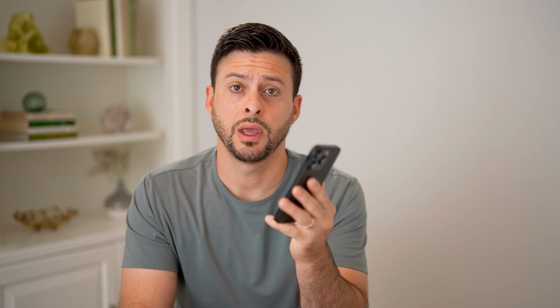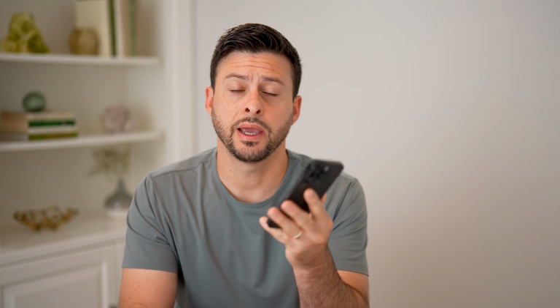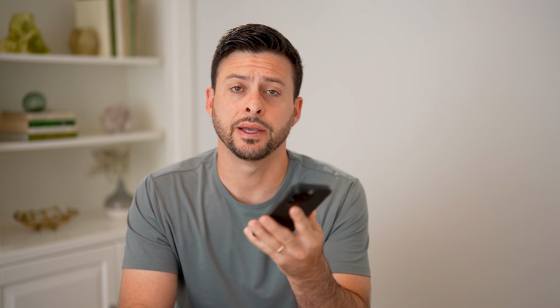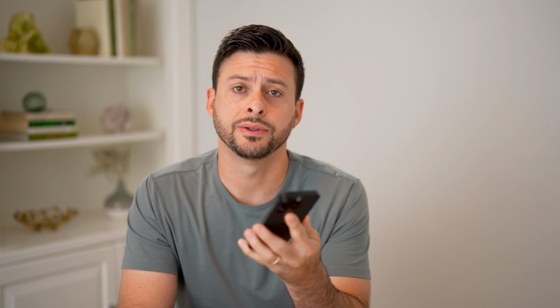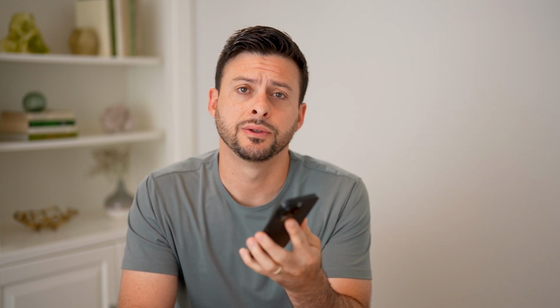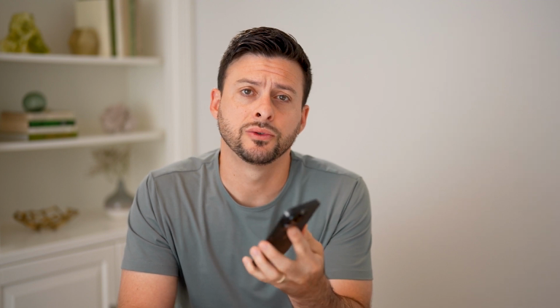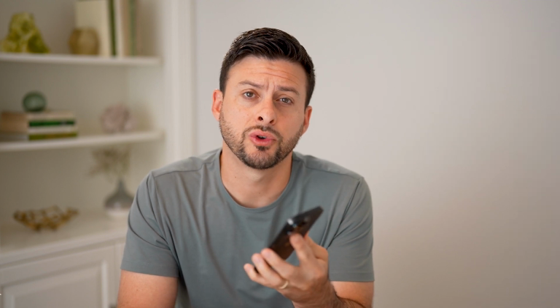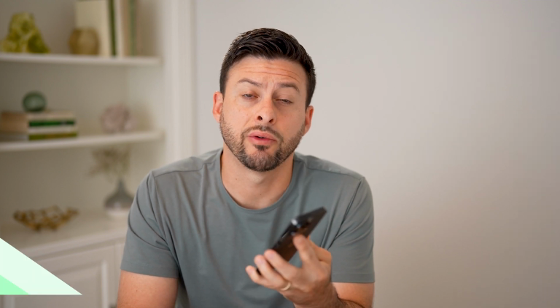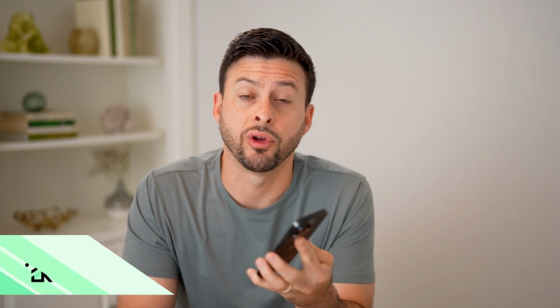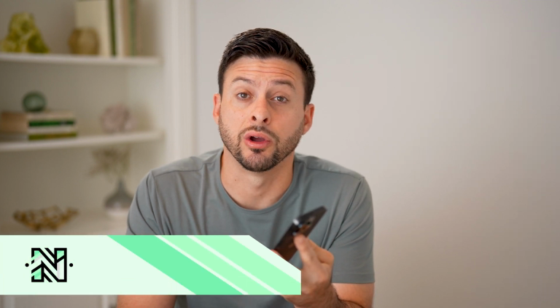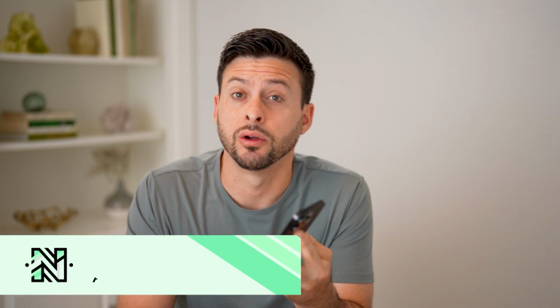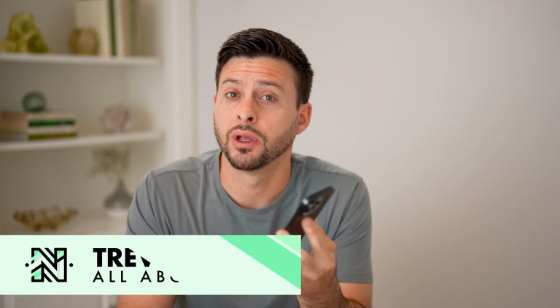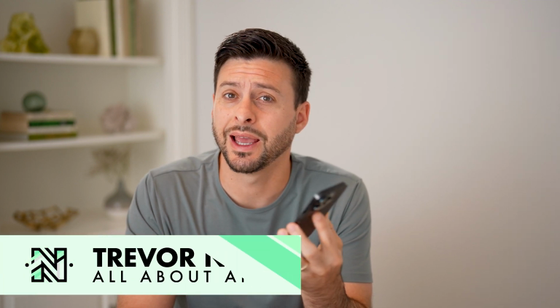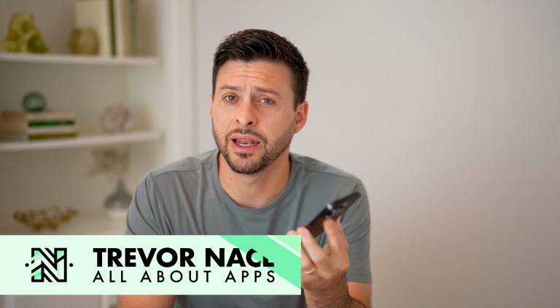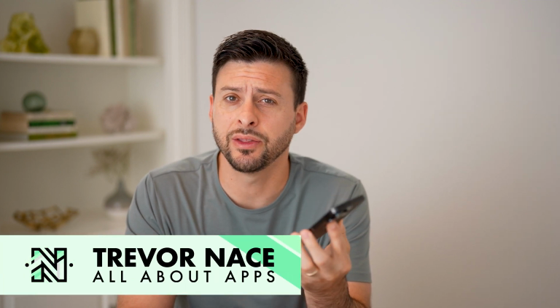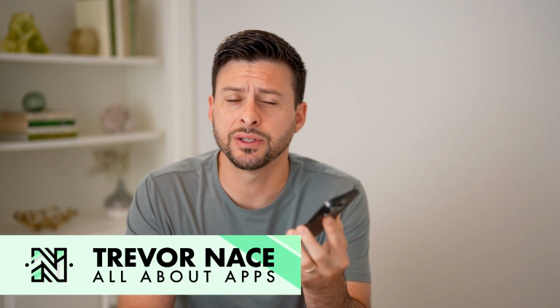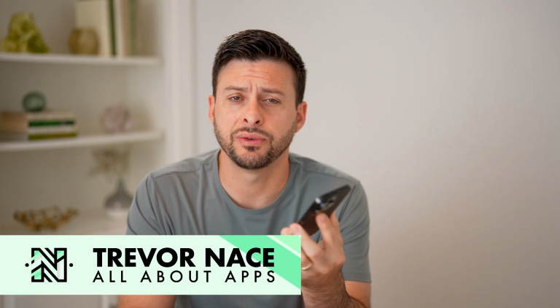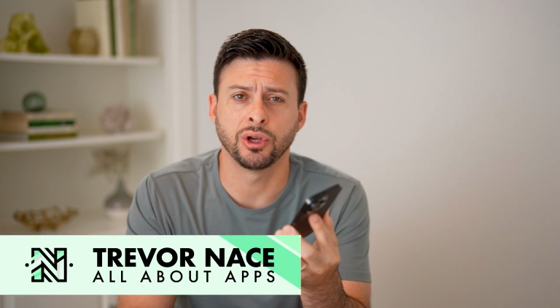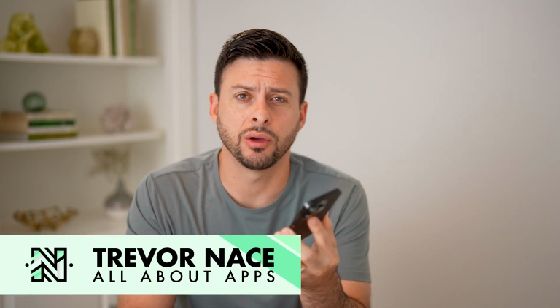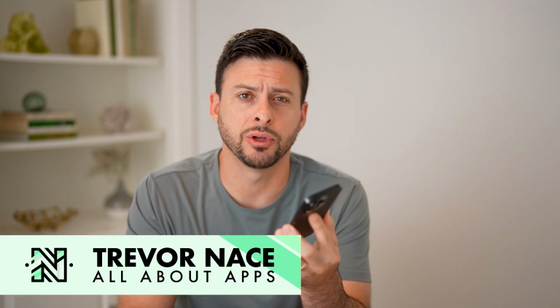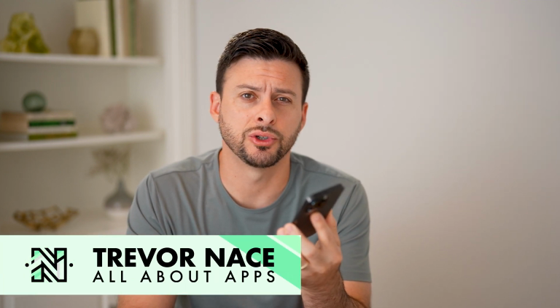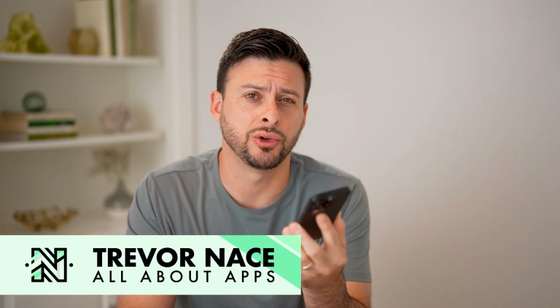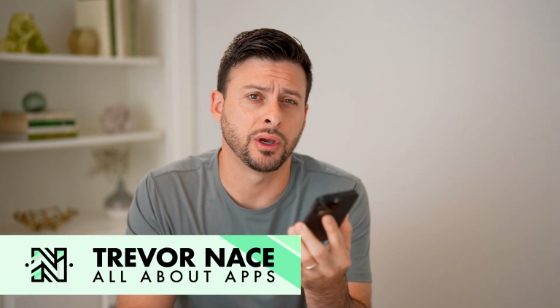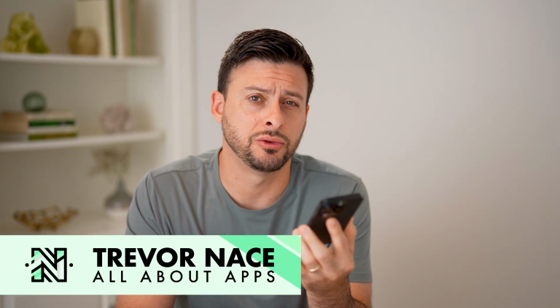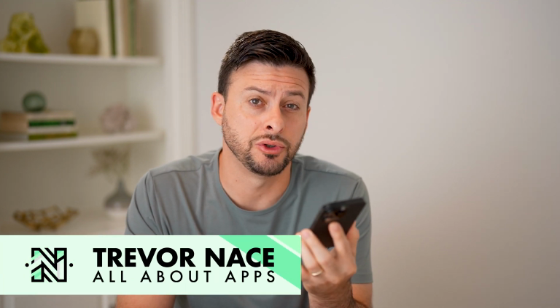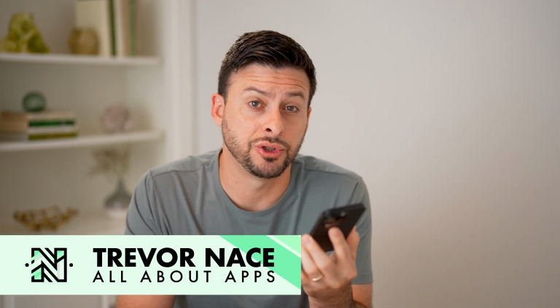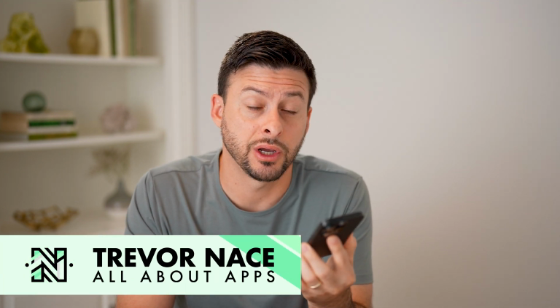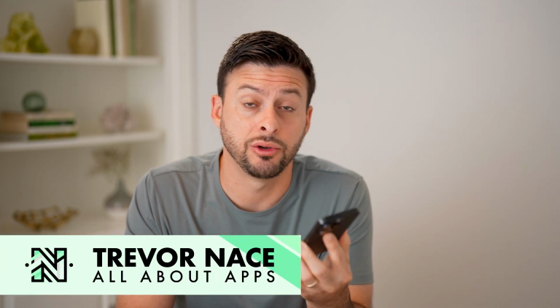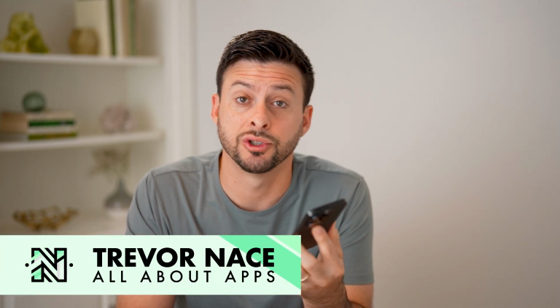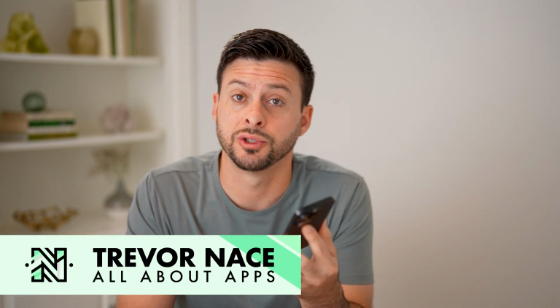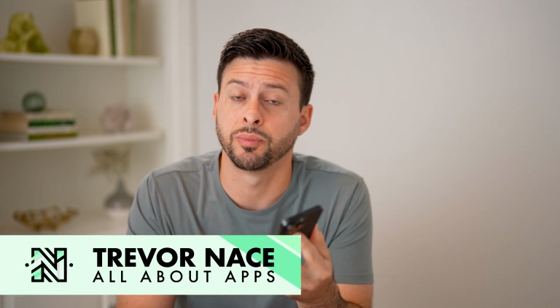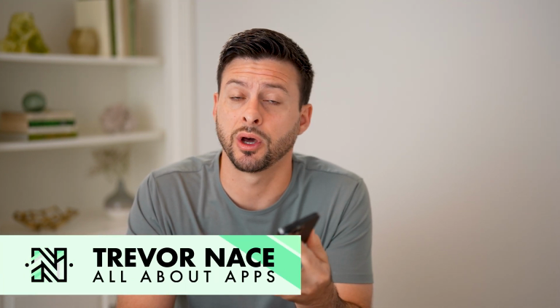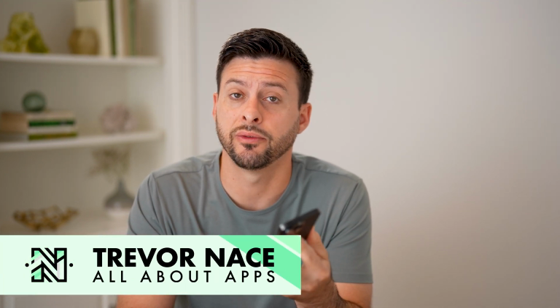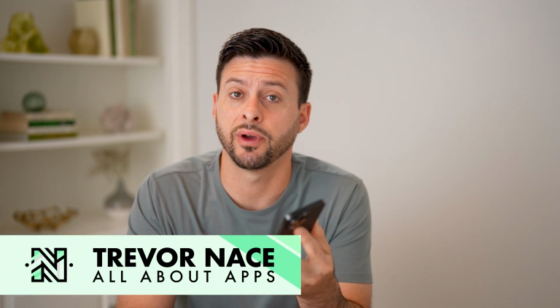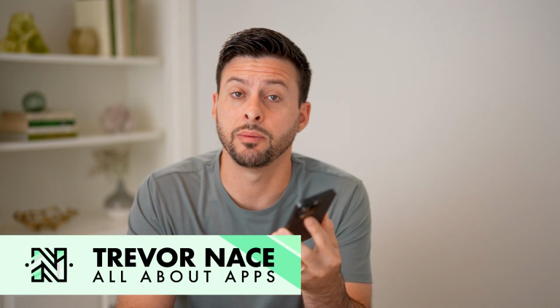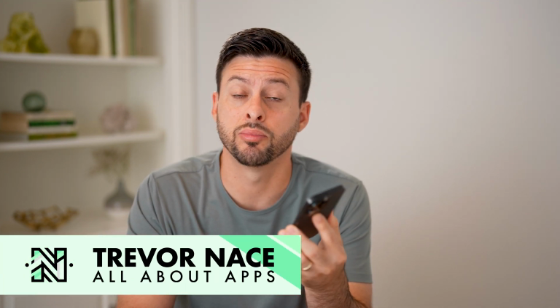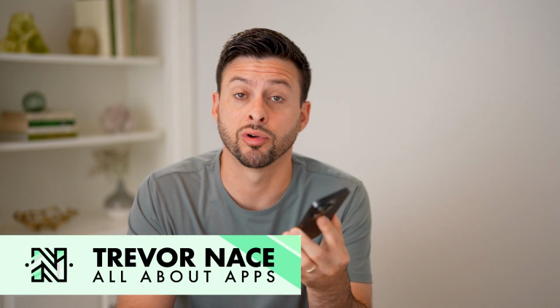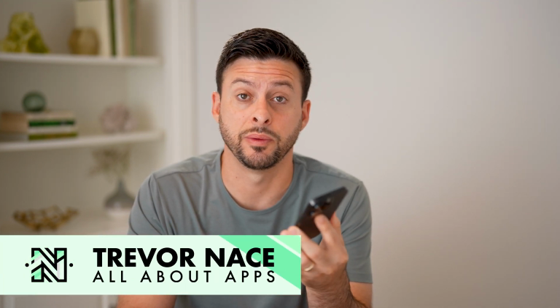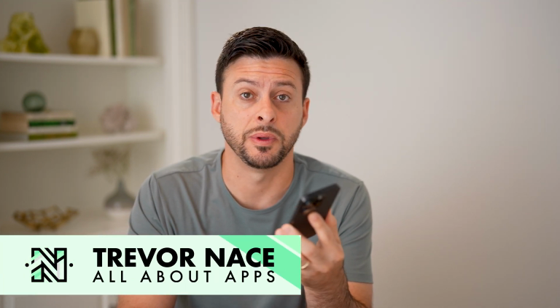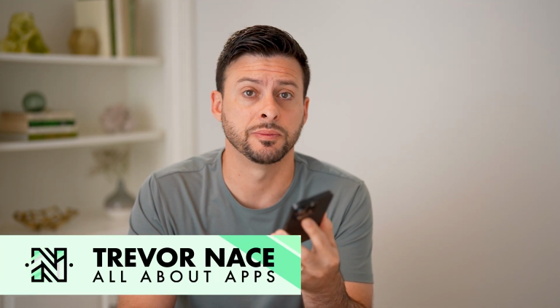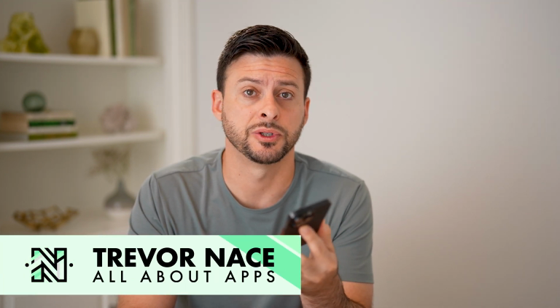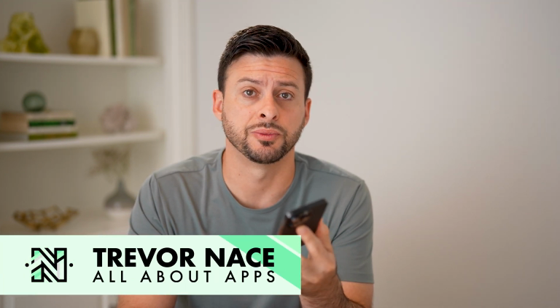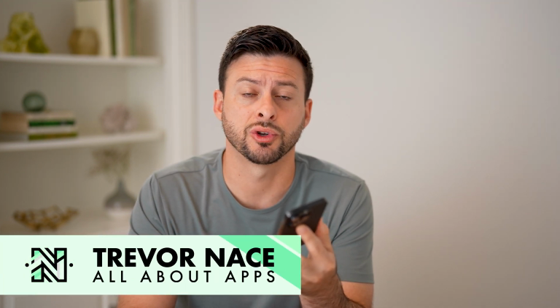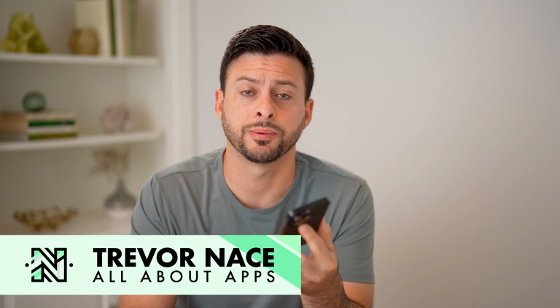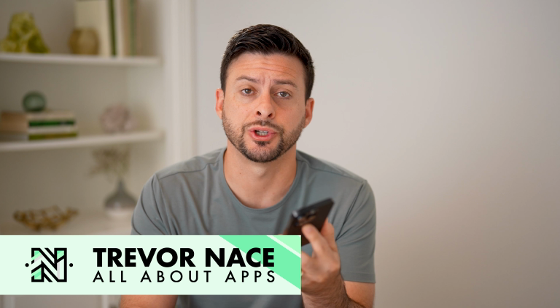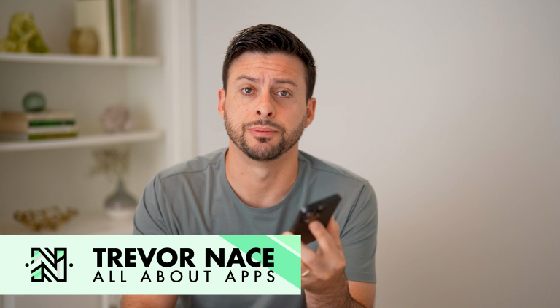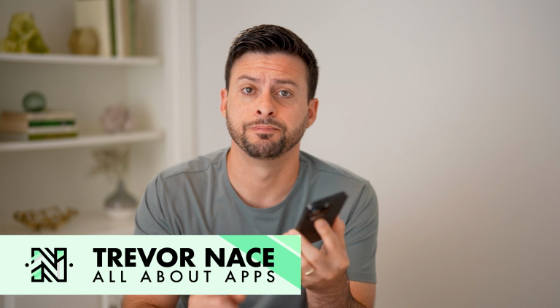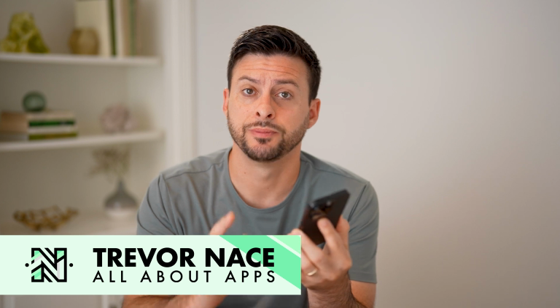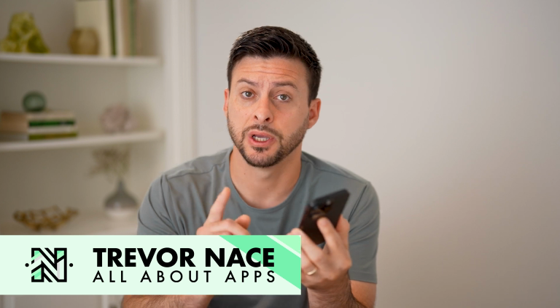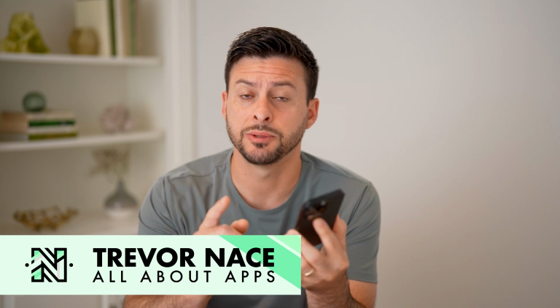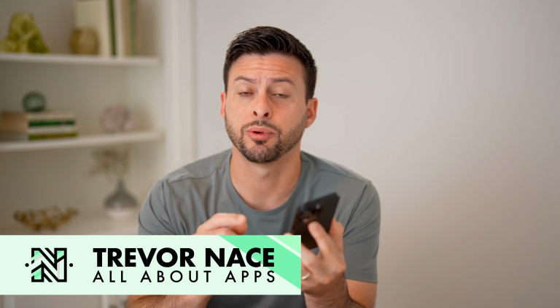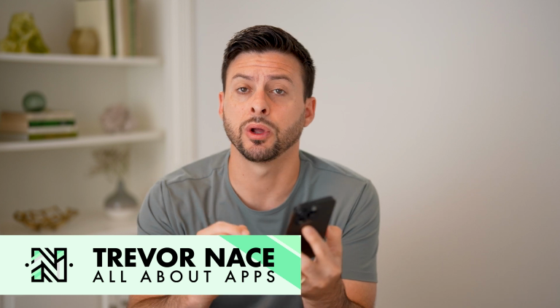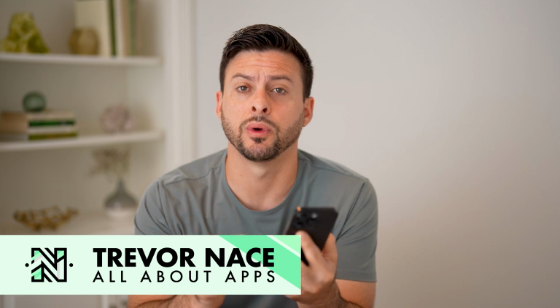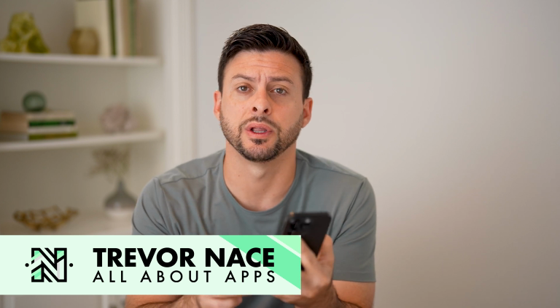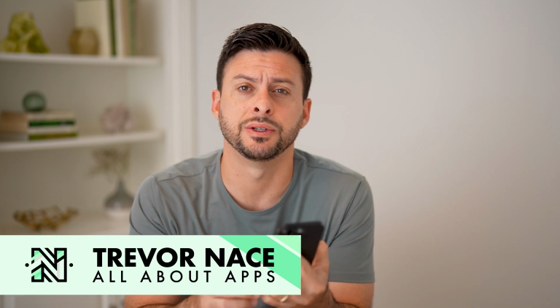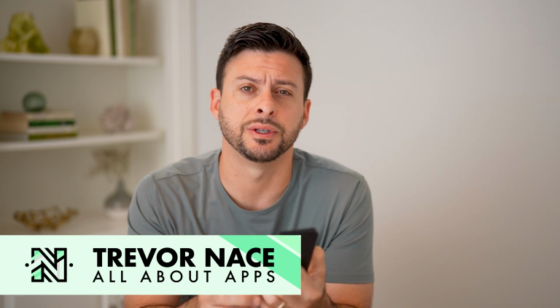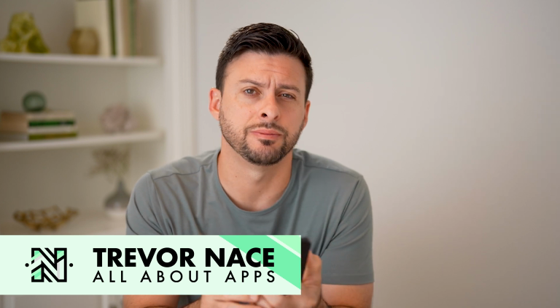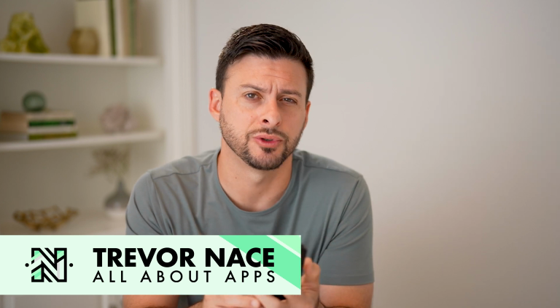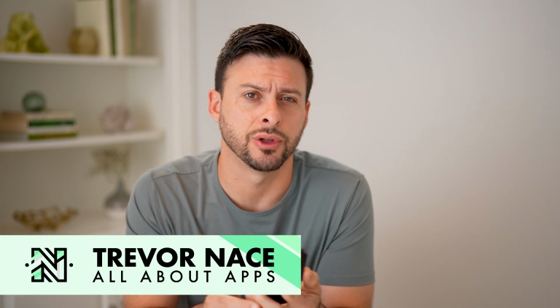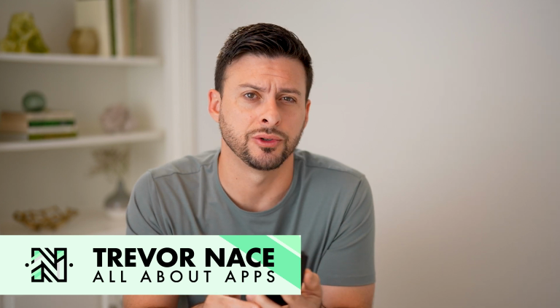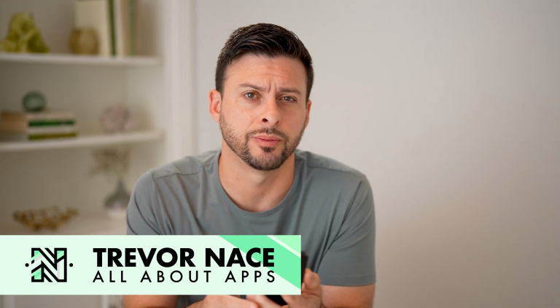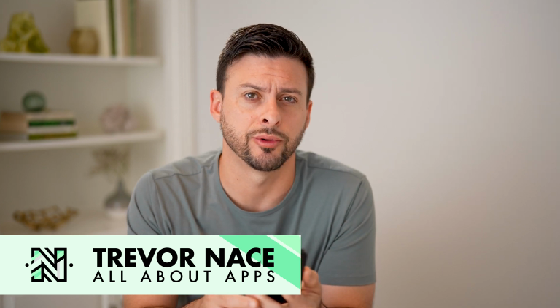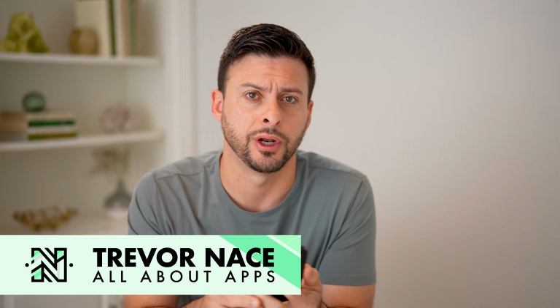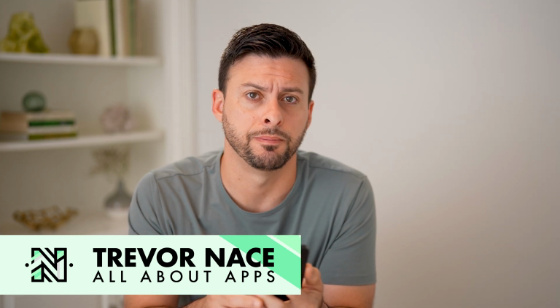Hey guys, Trevor here. In this video, I'm going to show you how to check your Spotify premium subscription. It's pretty quick and easy, so let's jump right in.